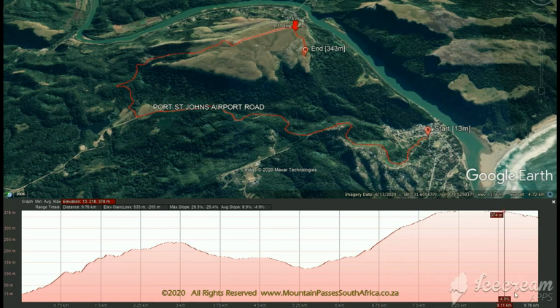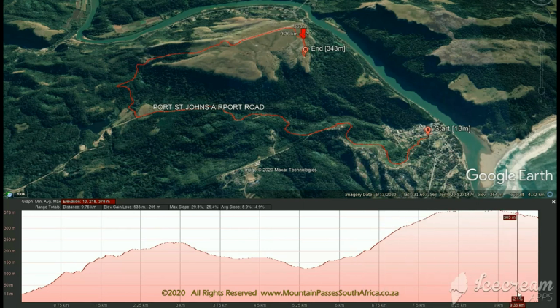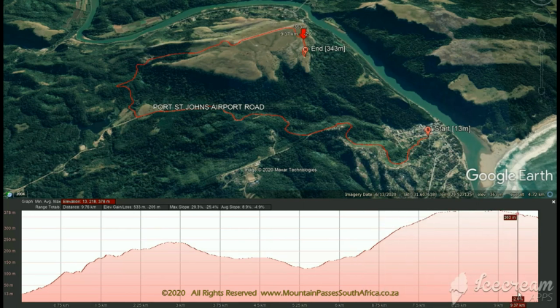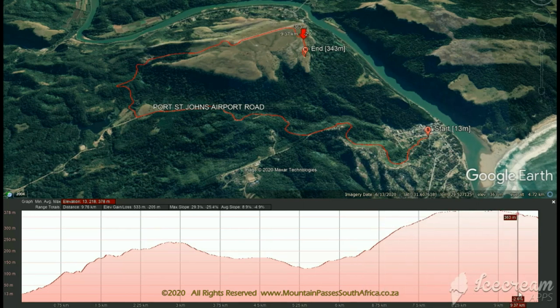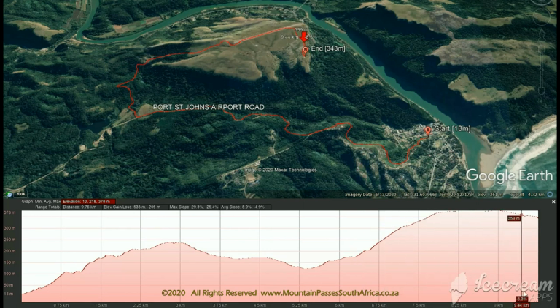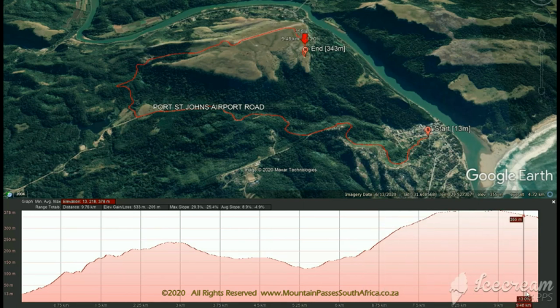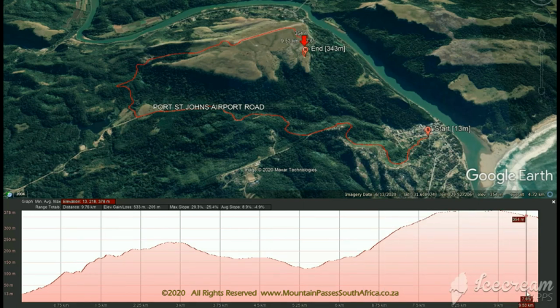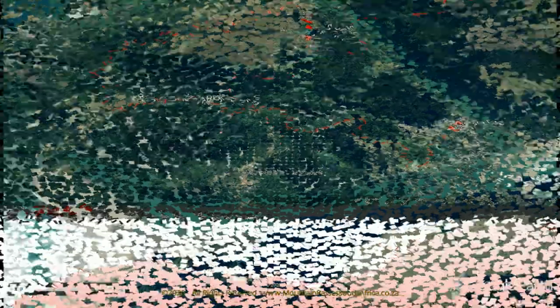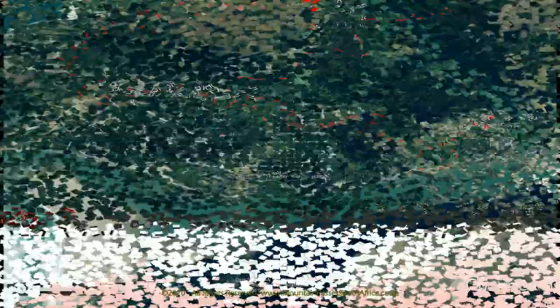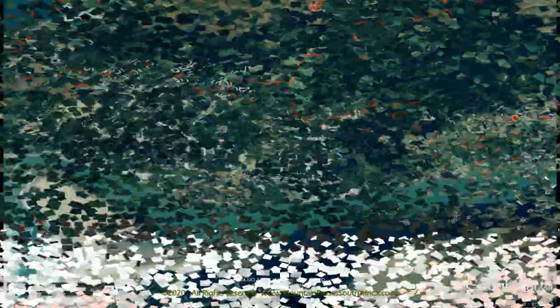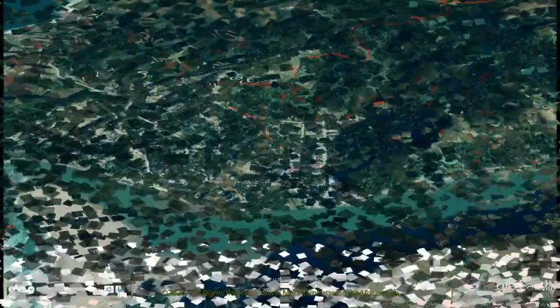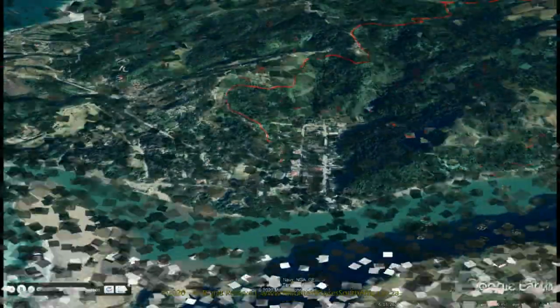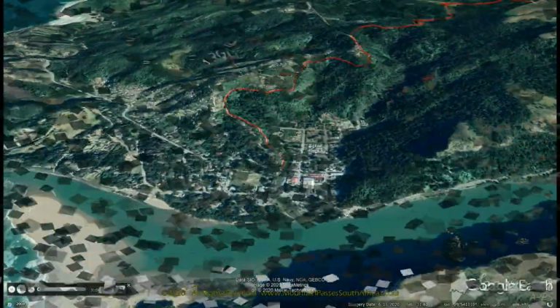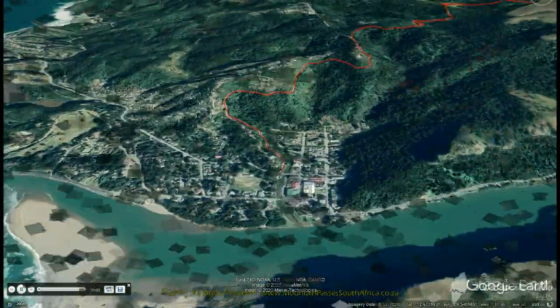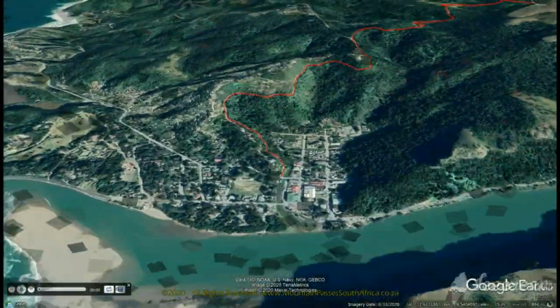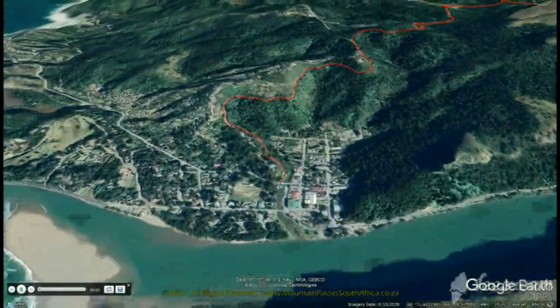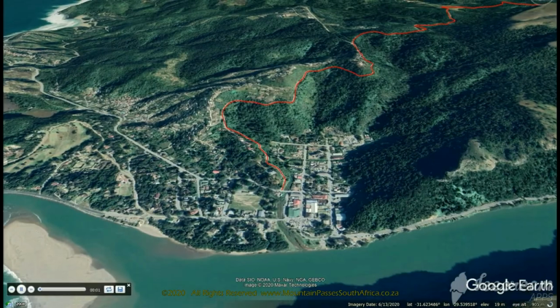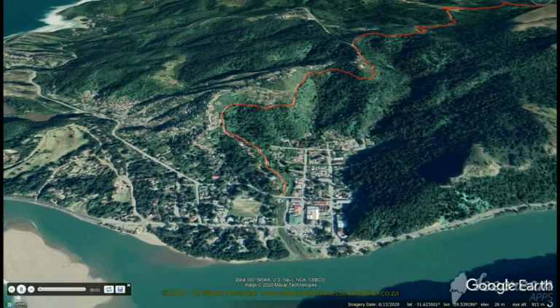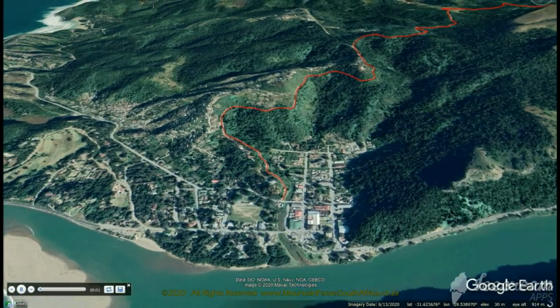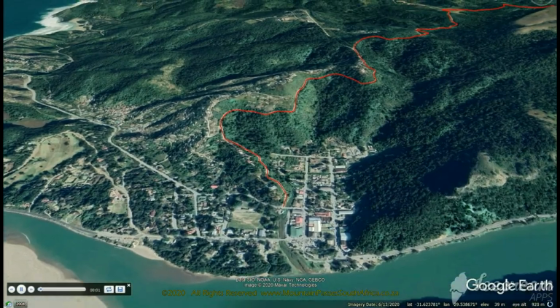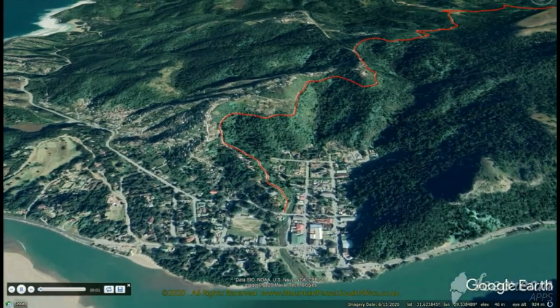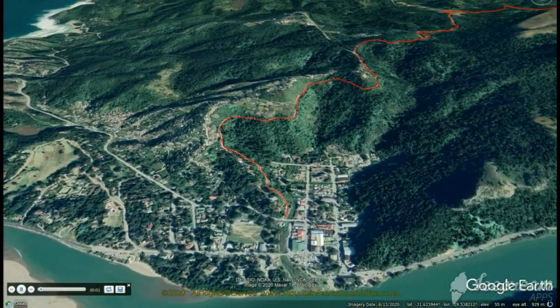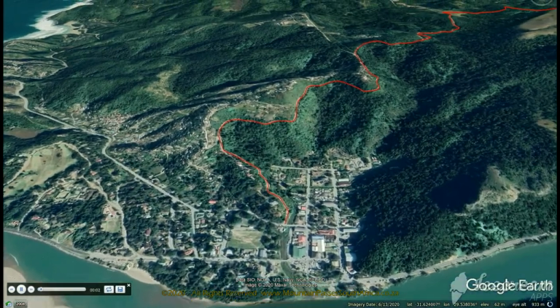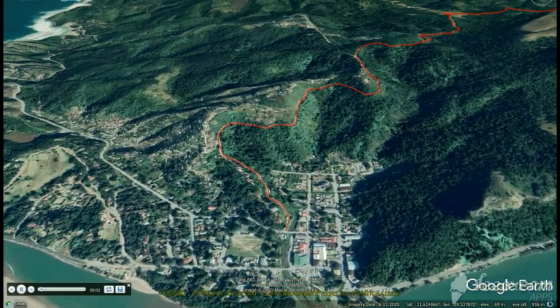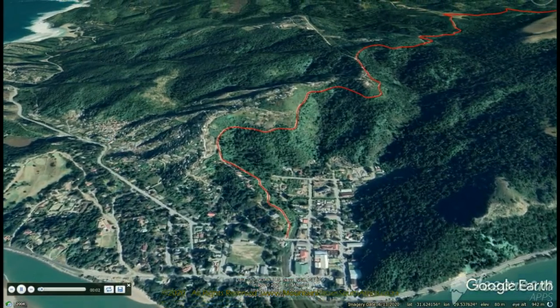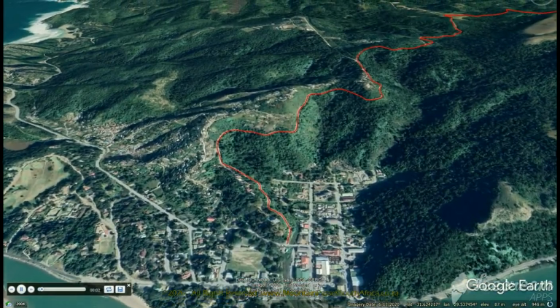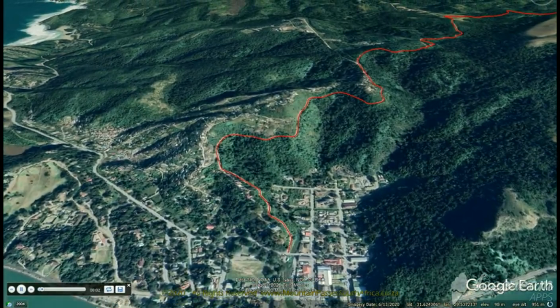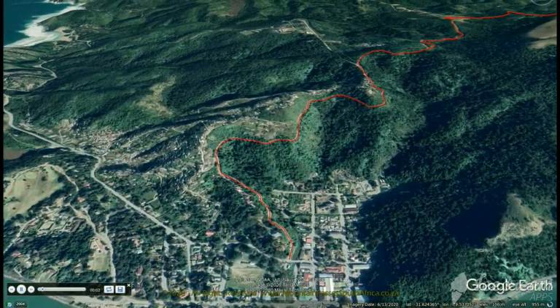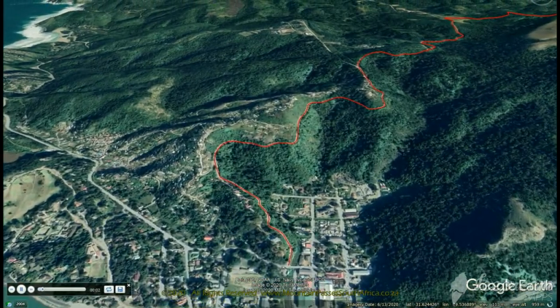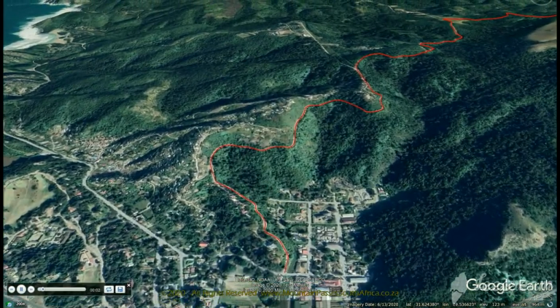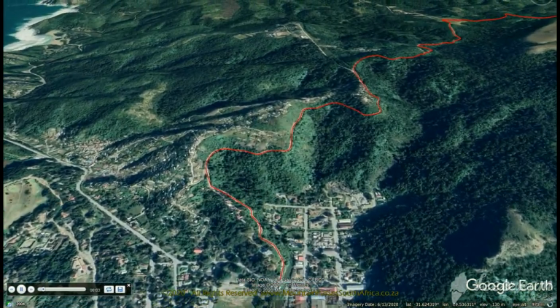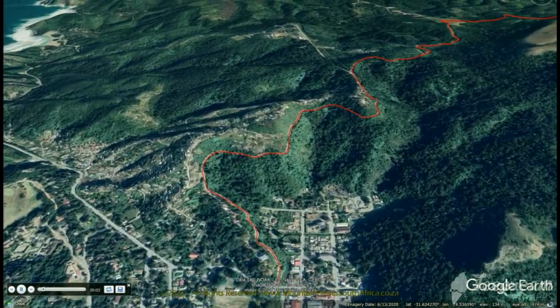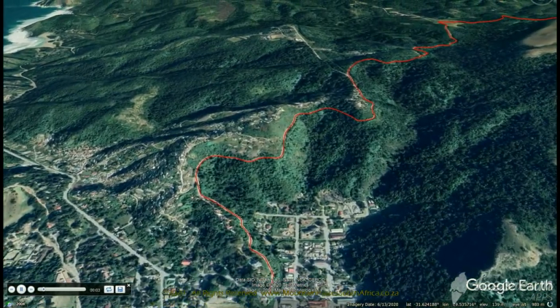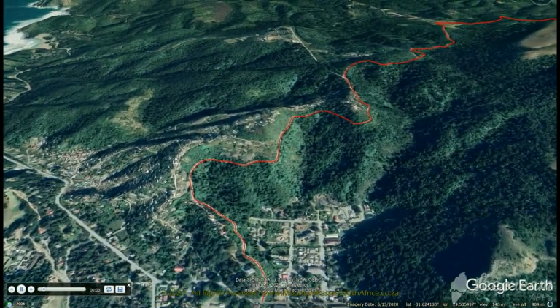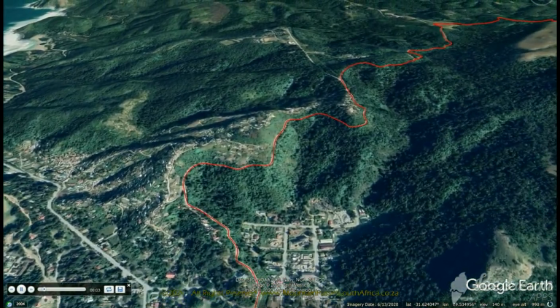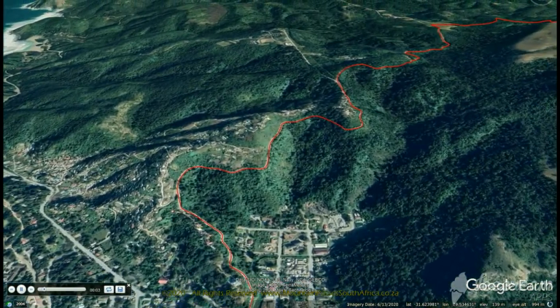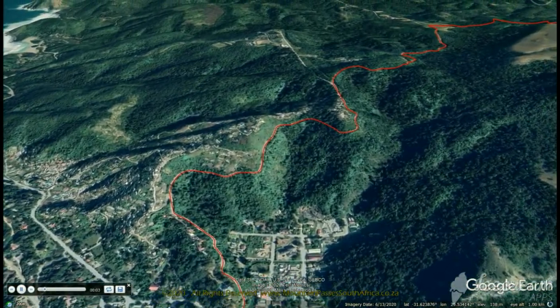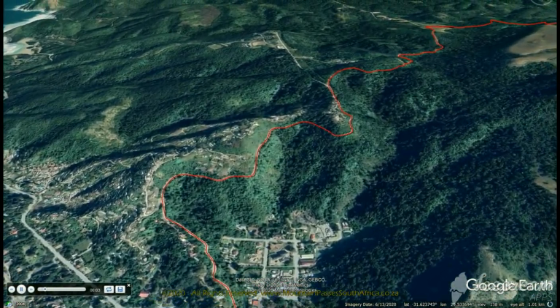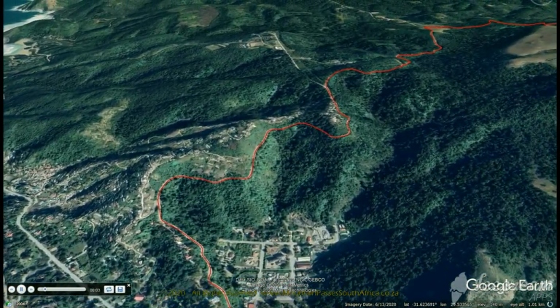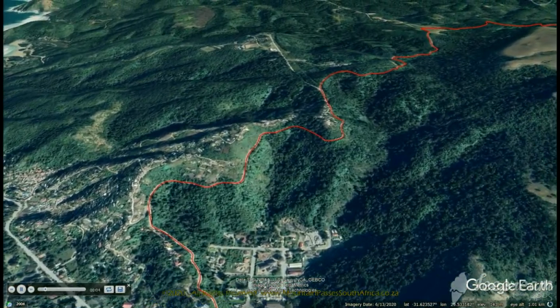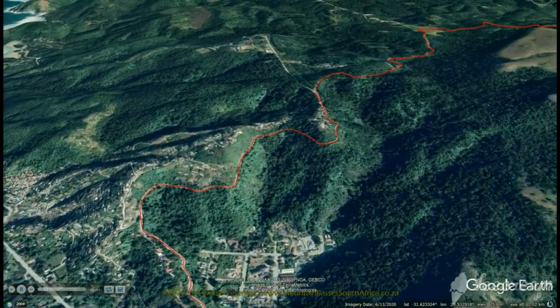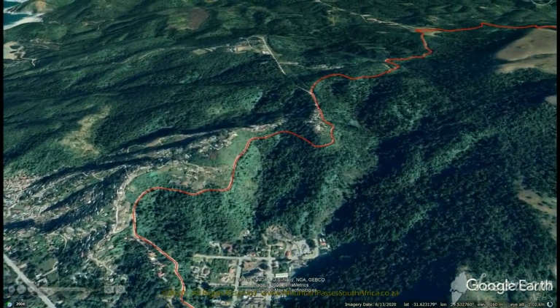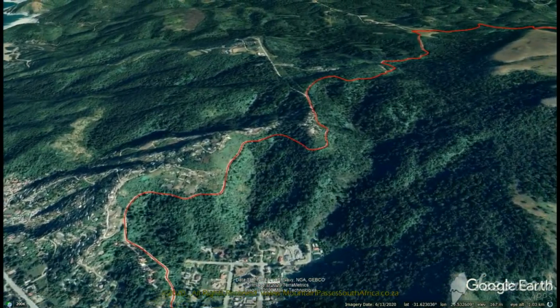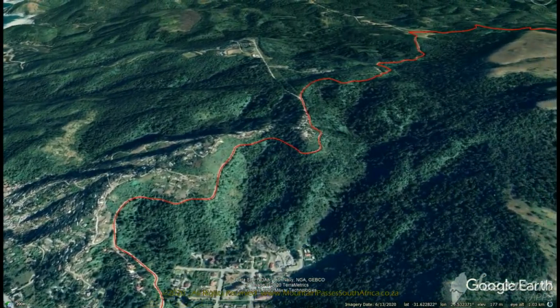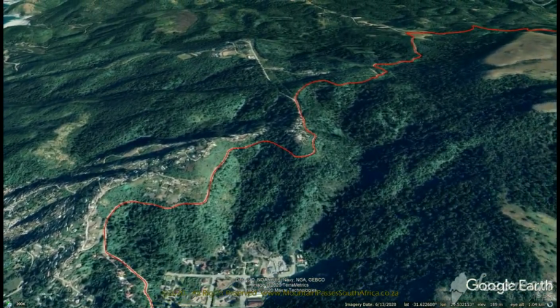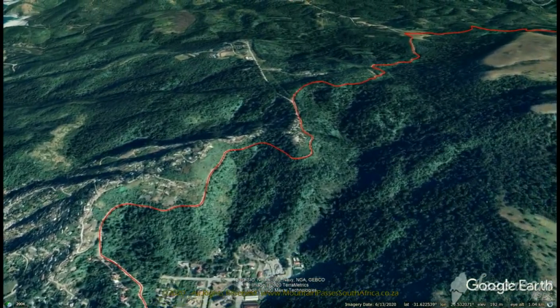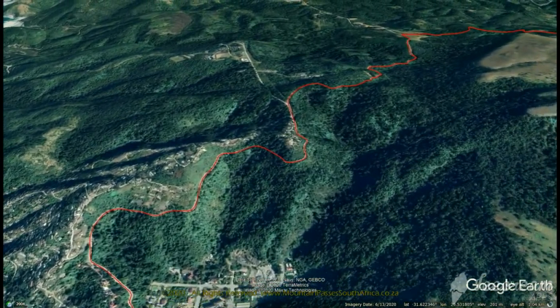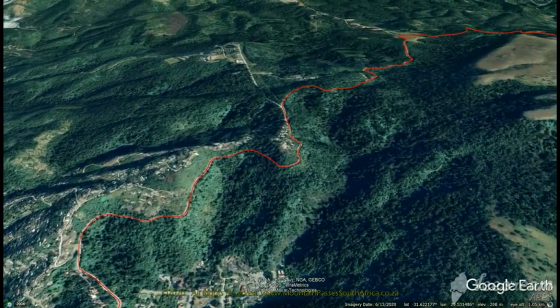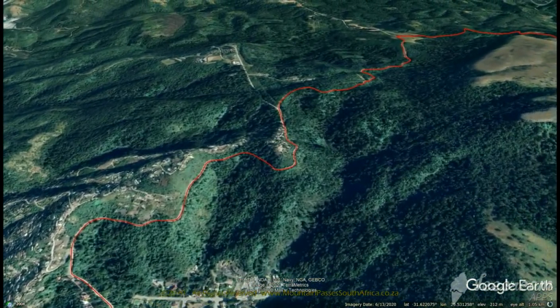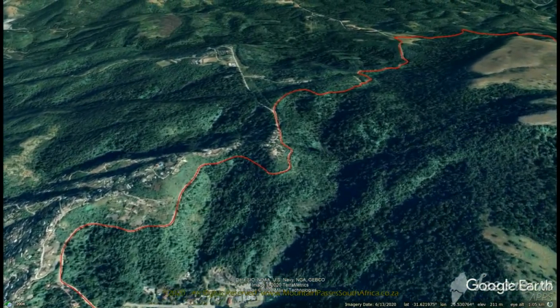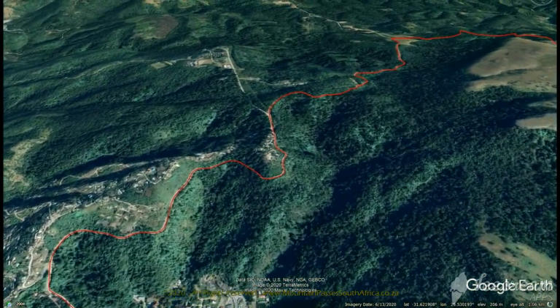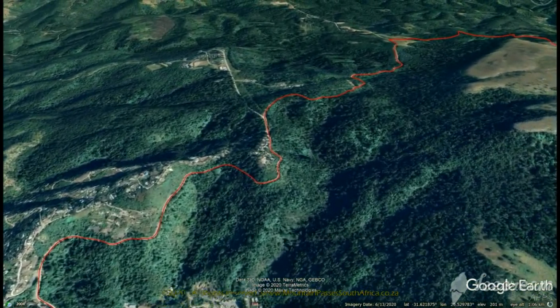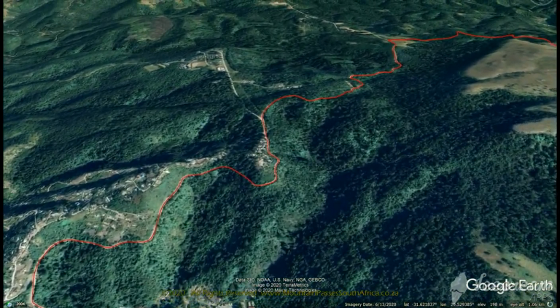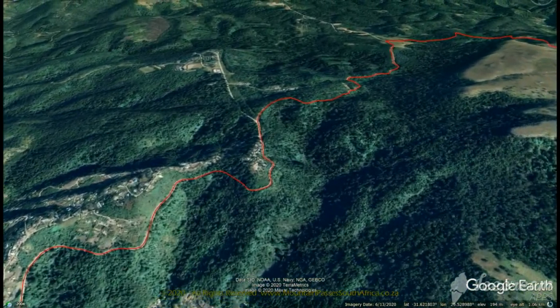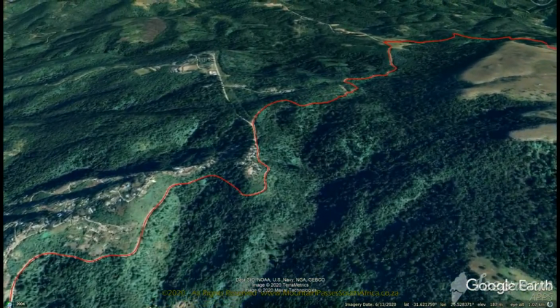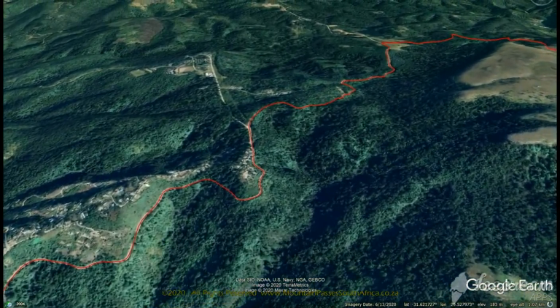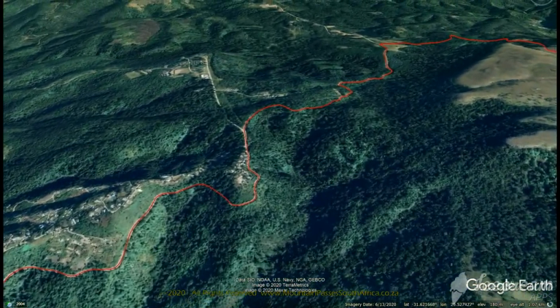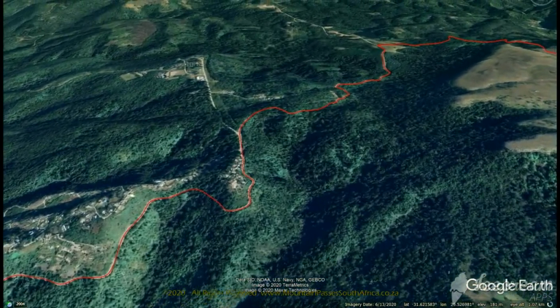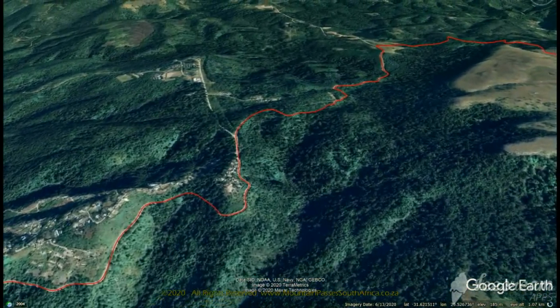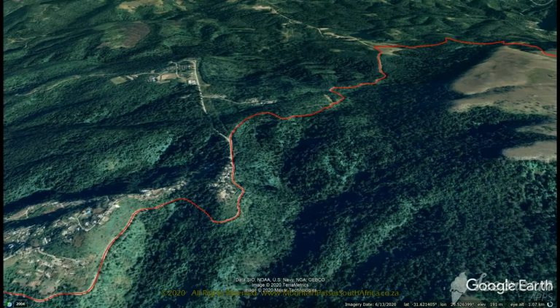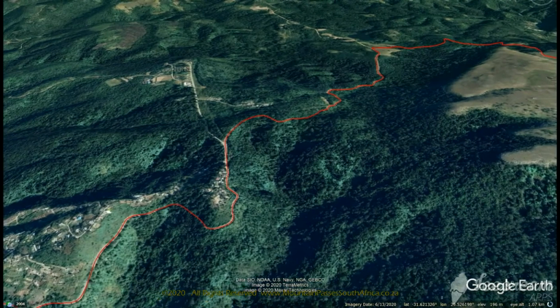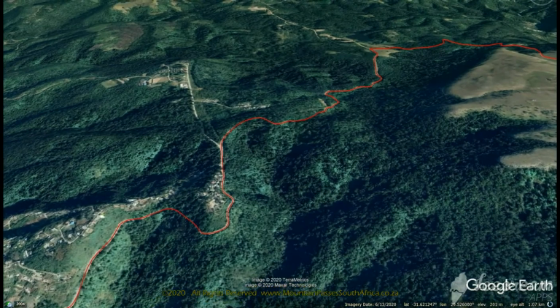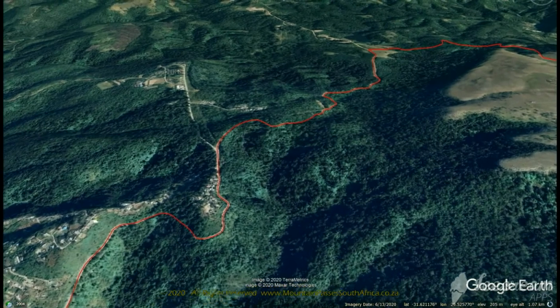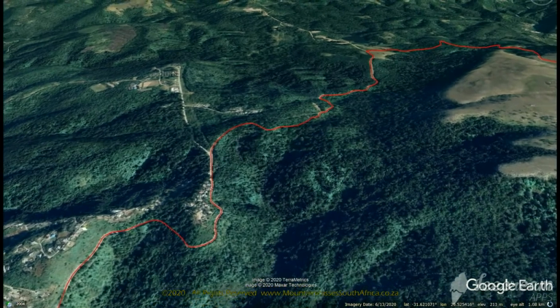The 9.8 km long road has 69 bends, corners and curves to contend with, and some fairly steep gradients at 1 in 5.